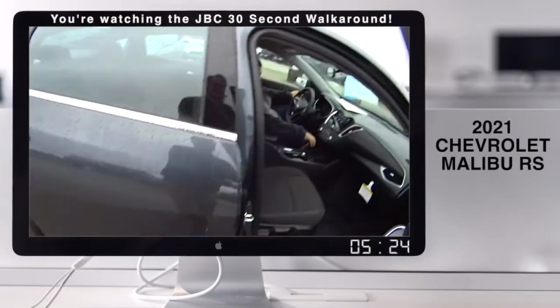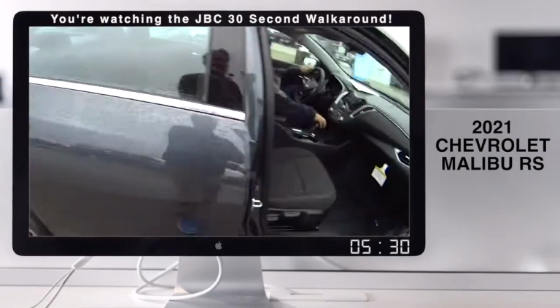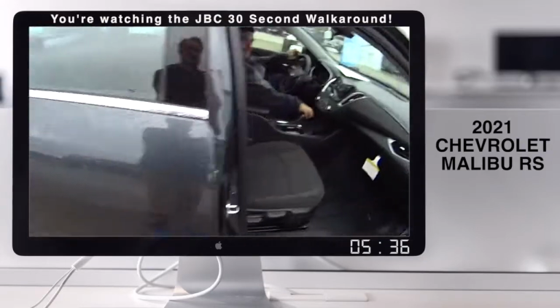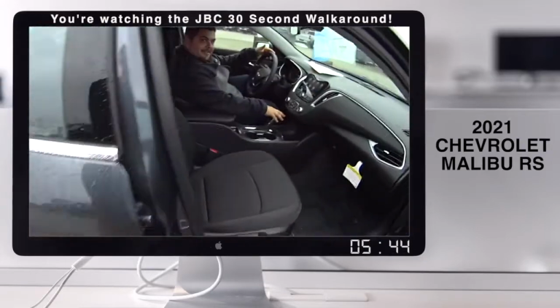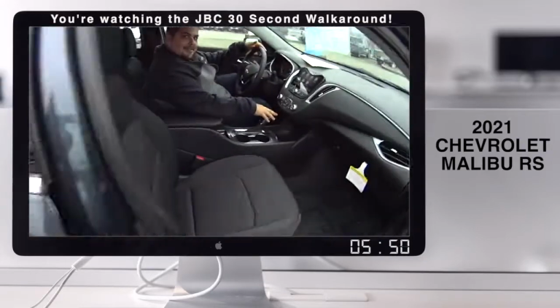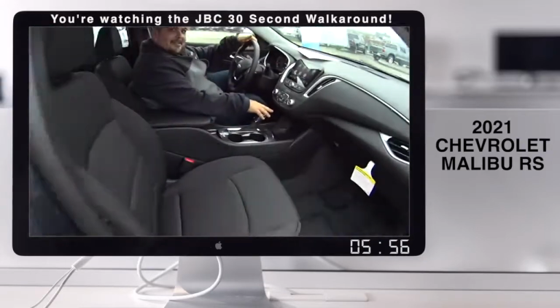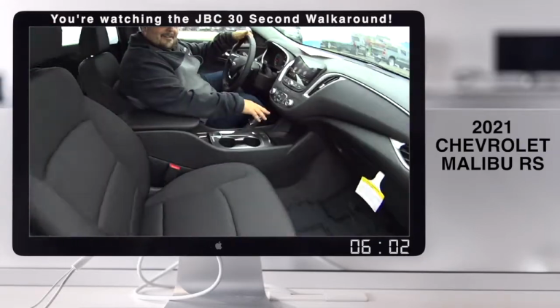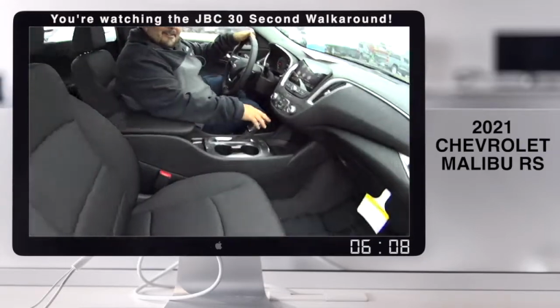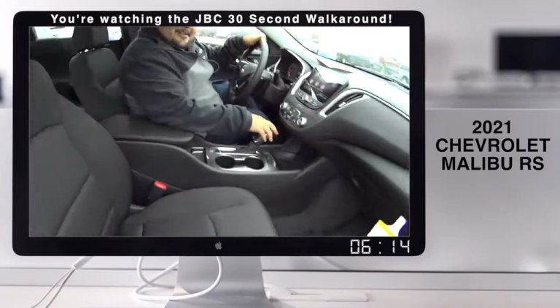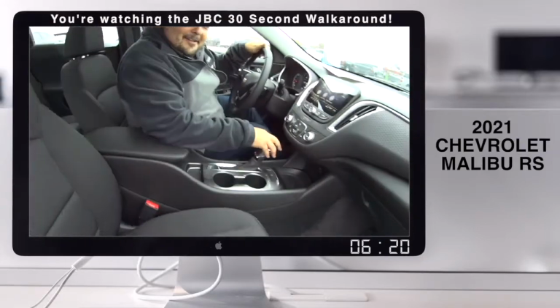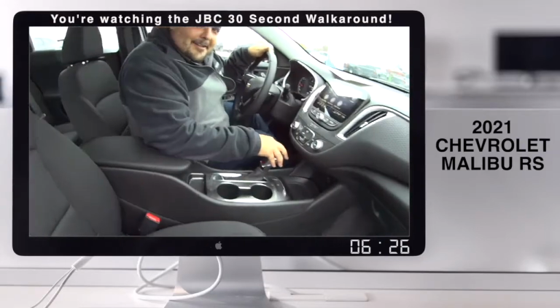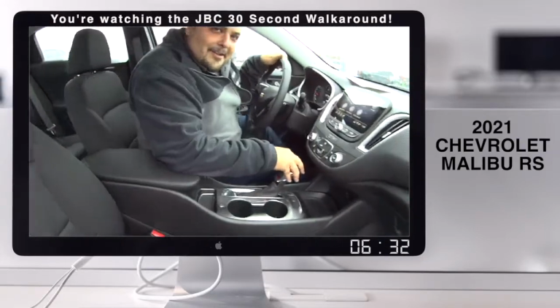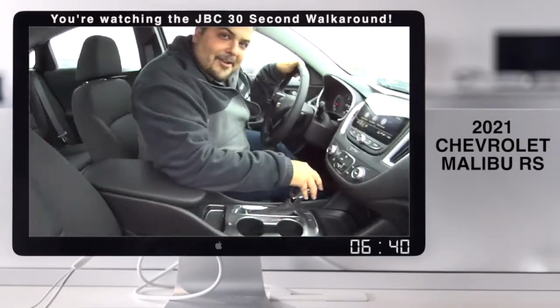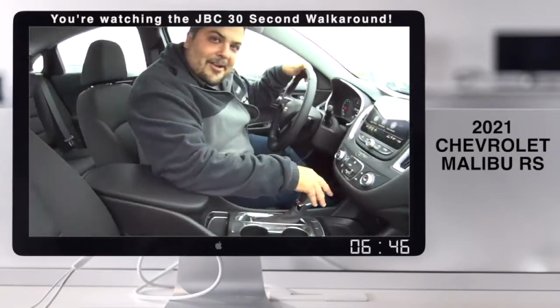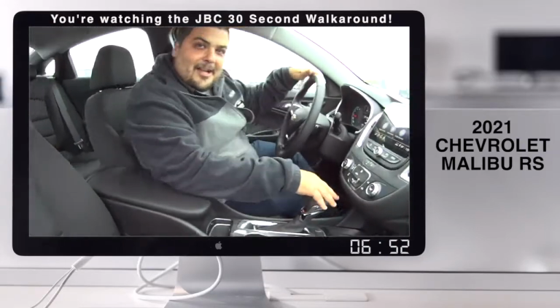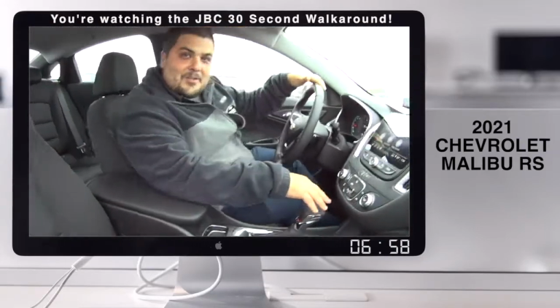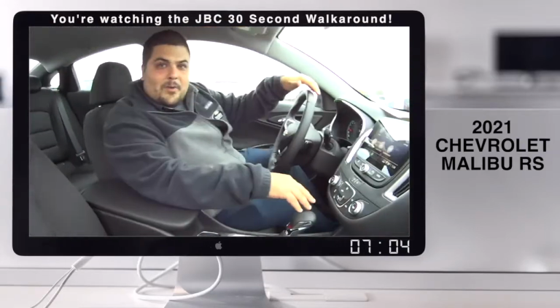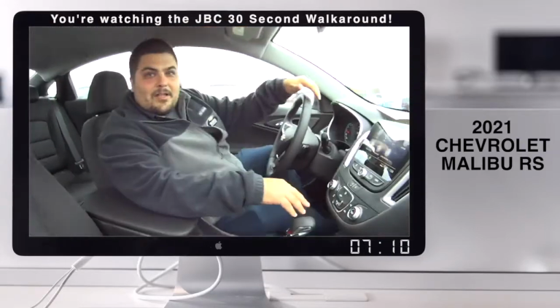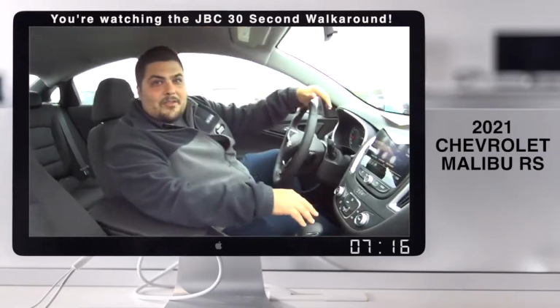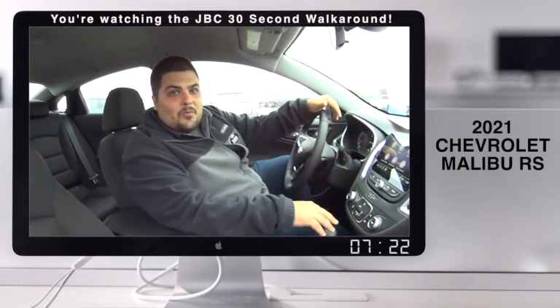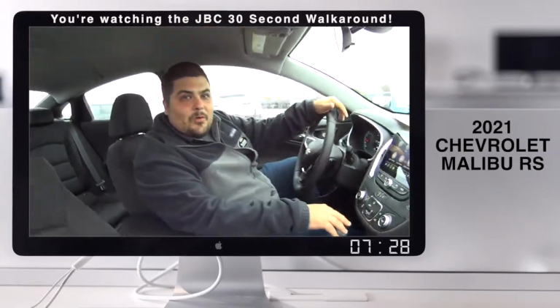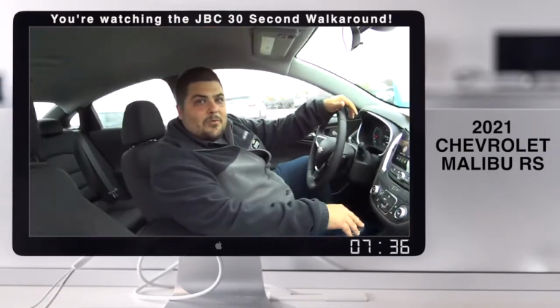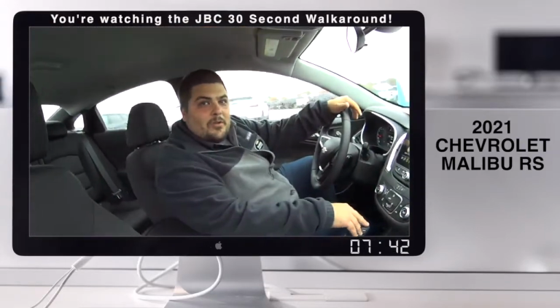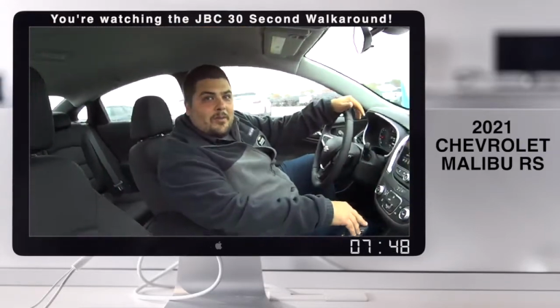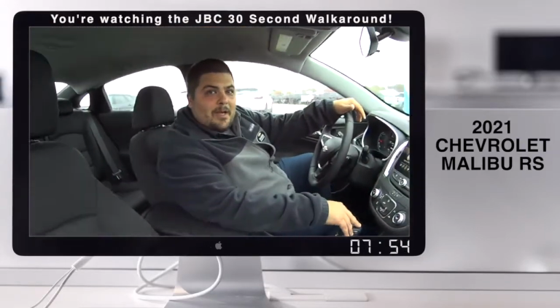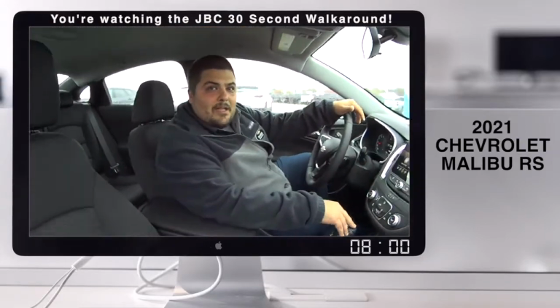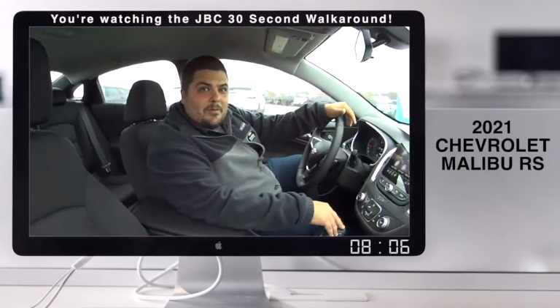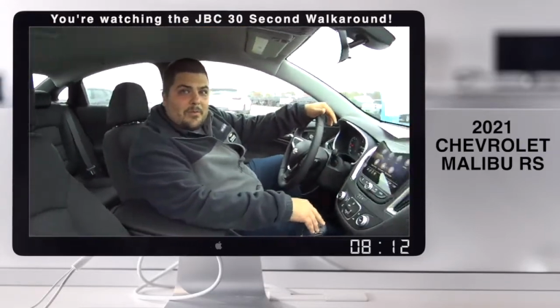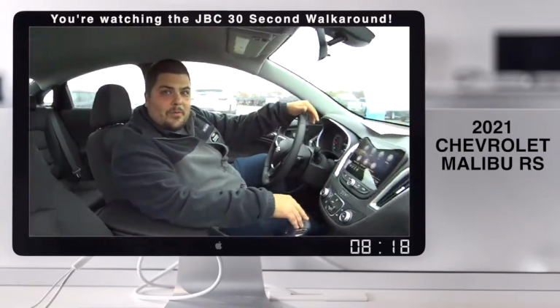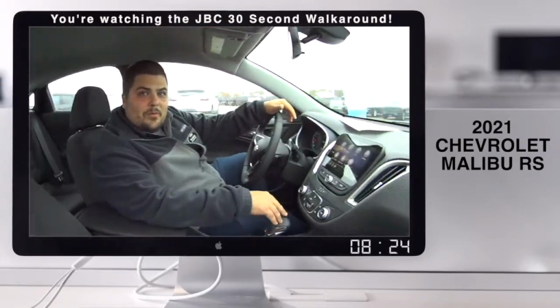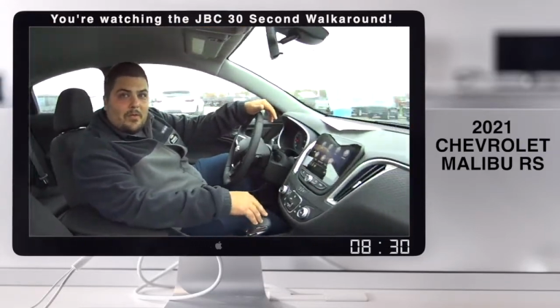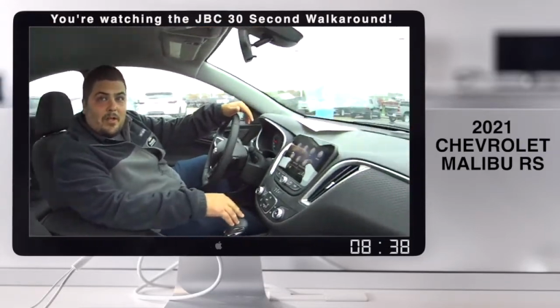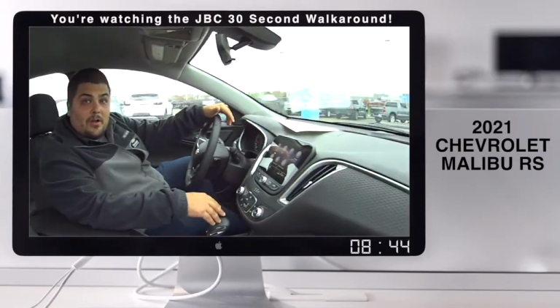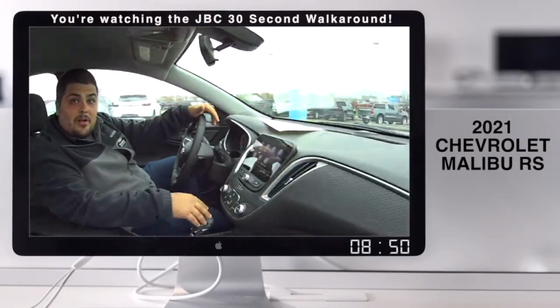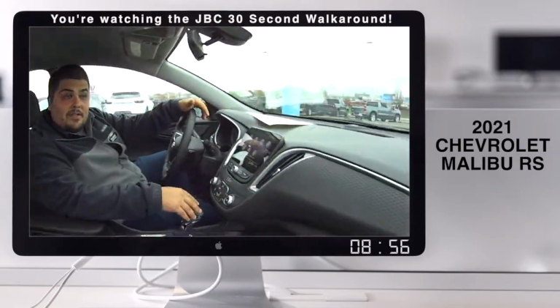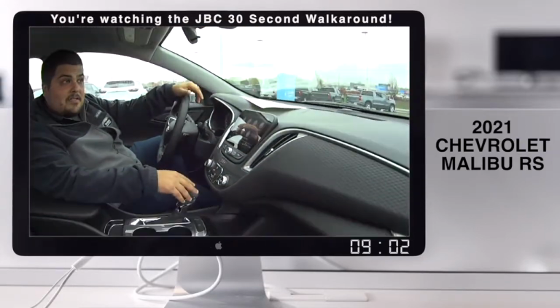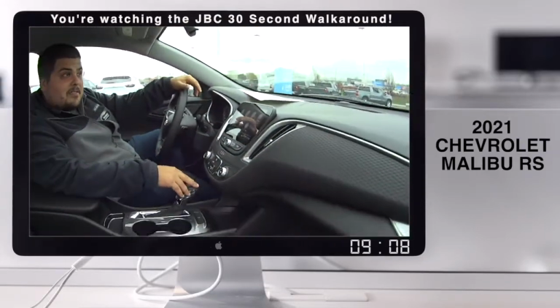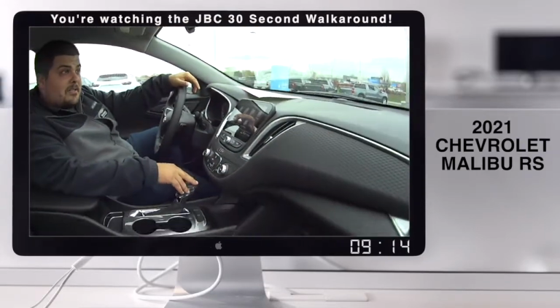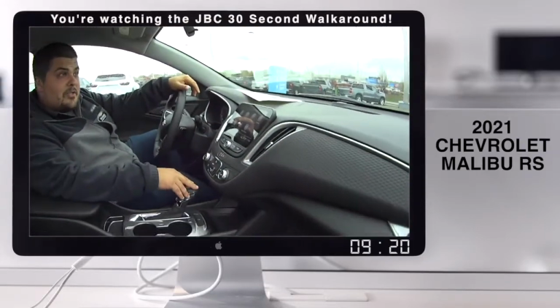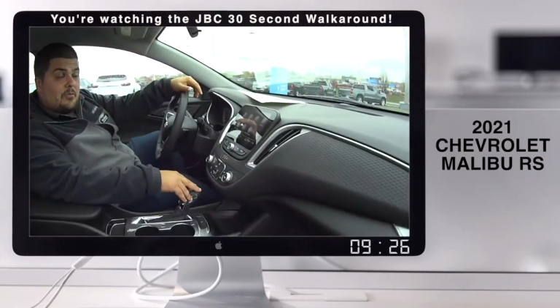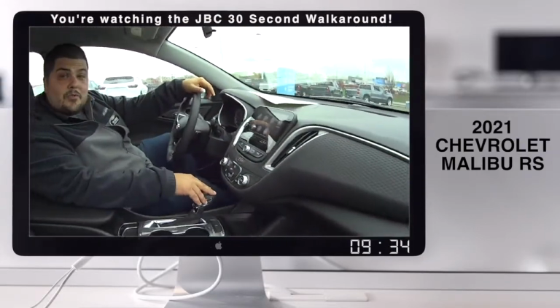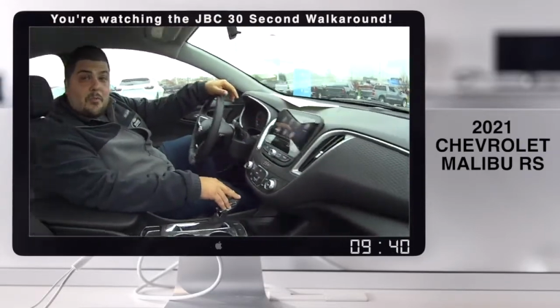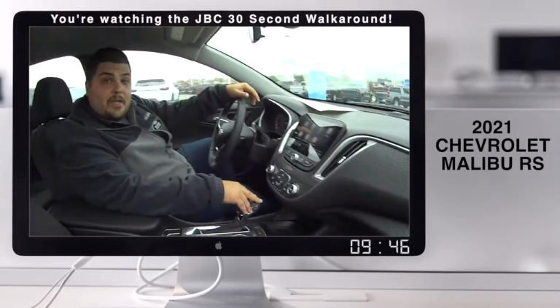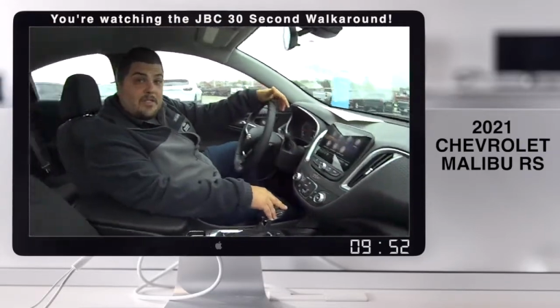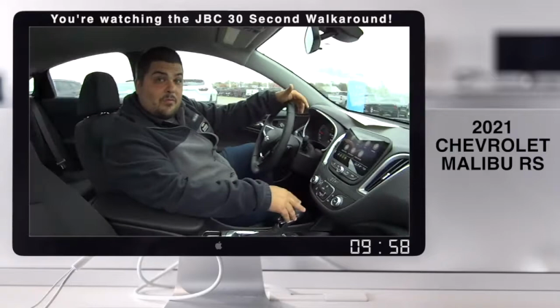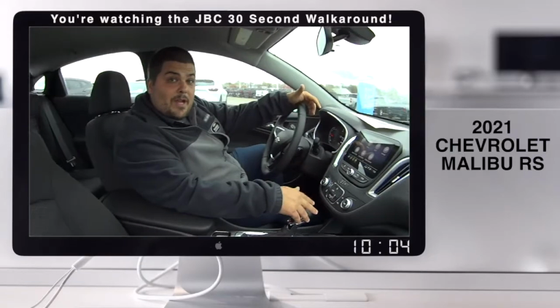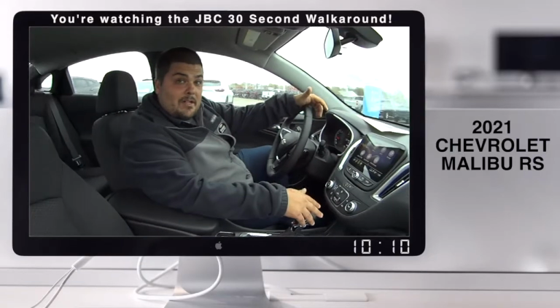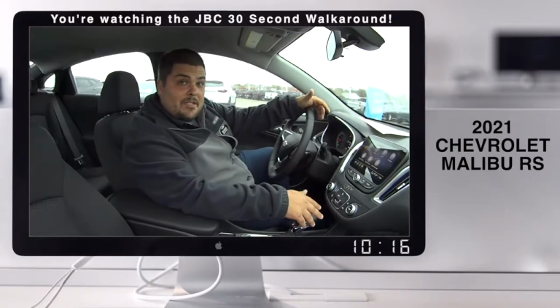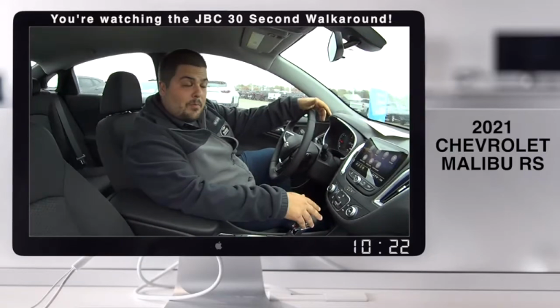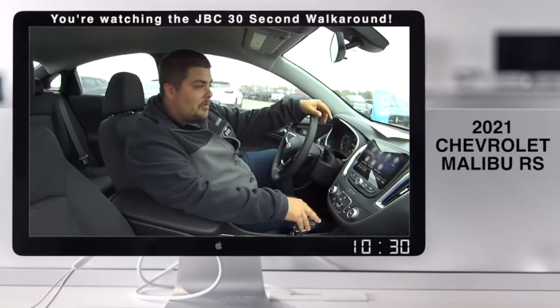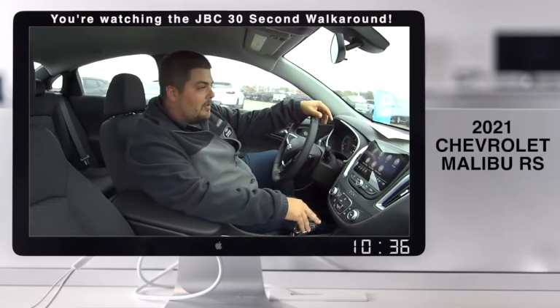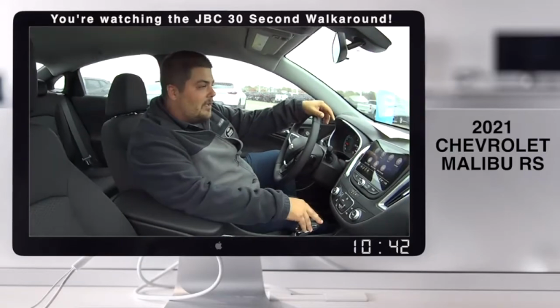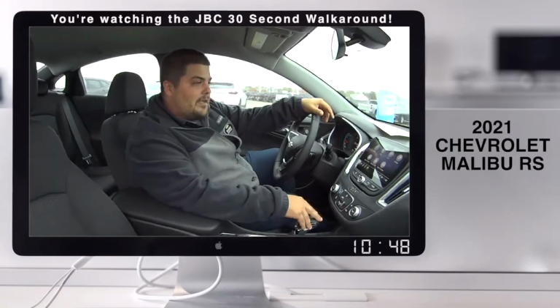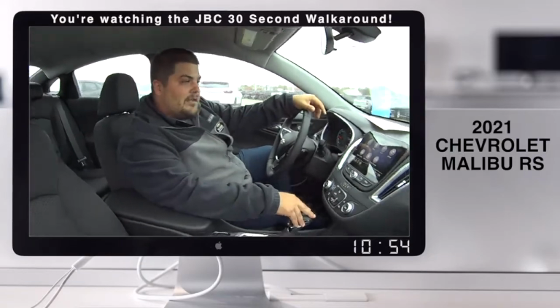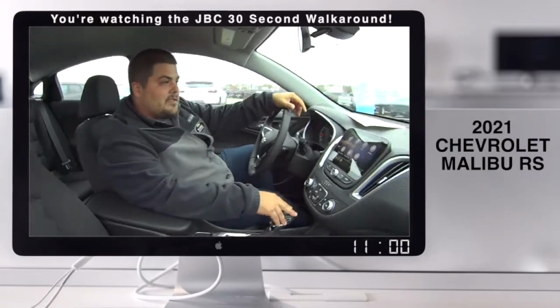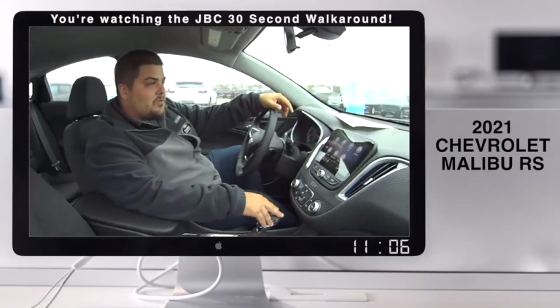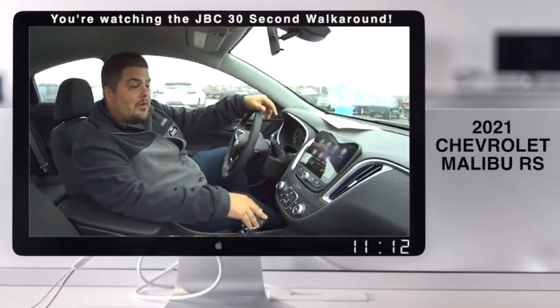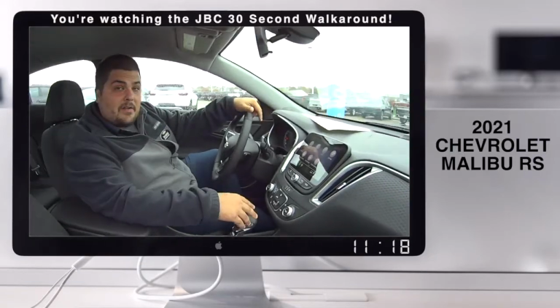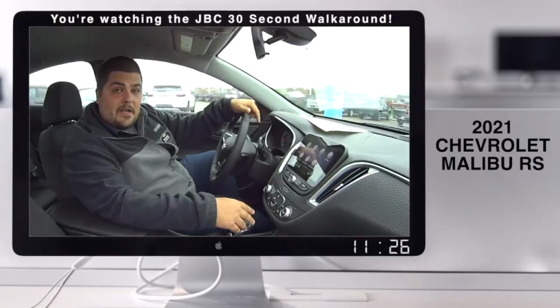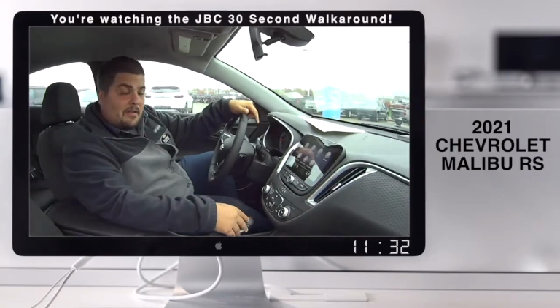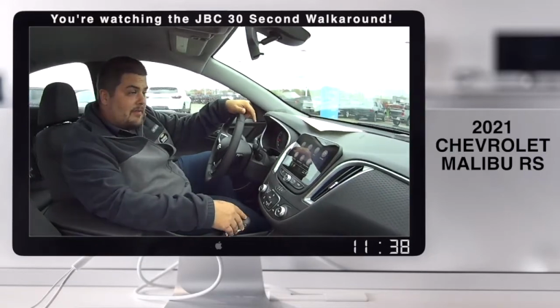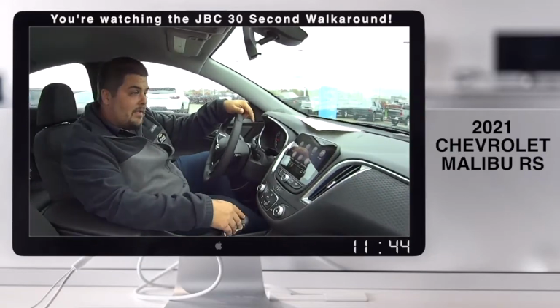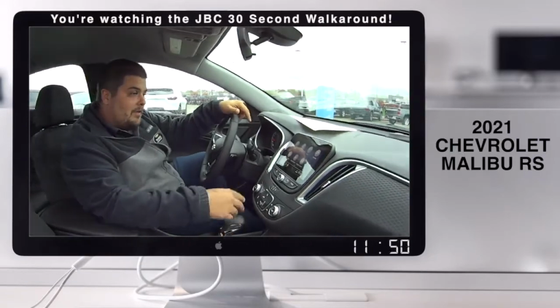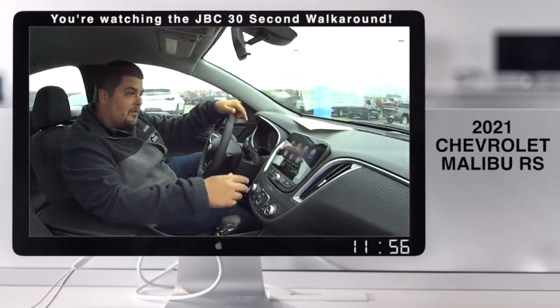Tim, what do we got here? We got the 2020 Malibu, the RS edition, which means Rally Sport. This is a one-of-a-kind vehicle.